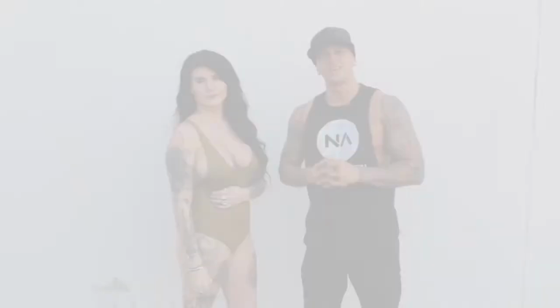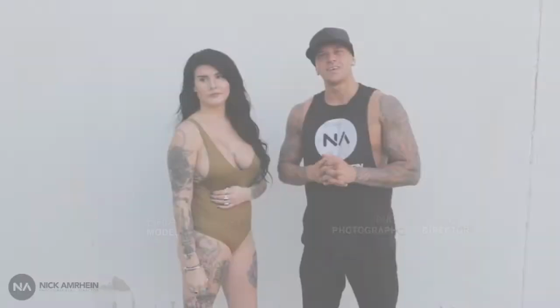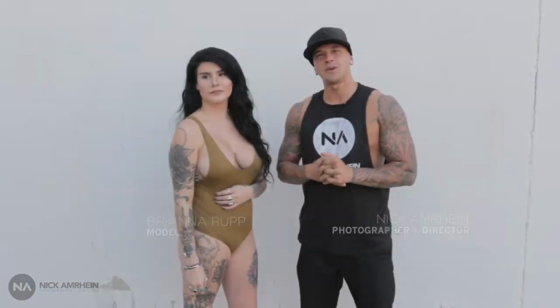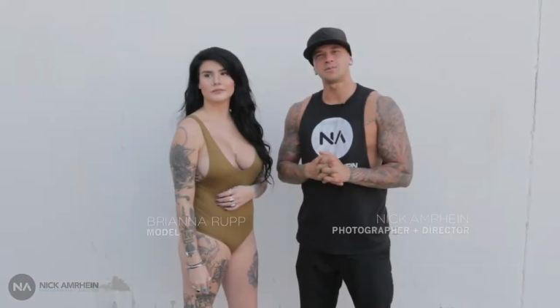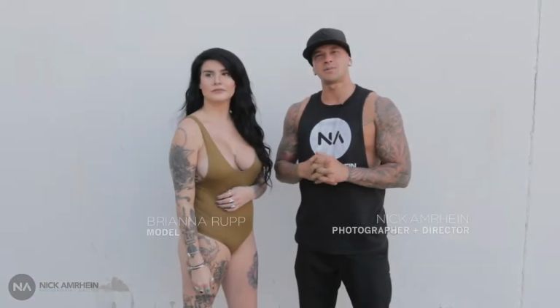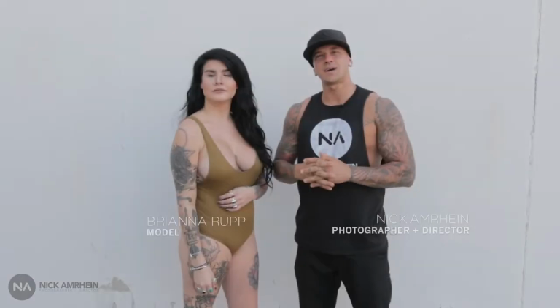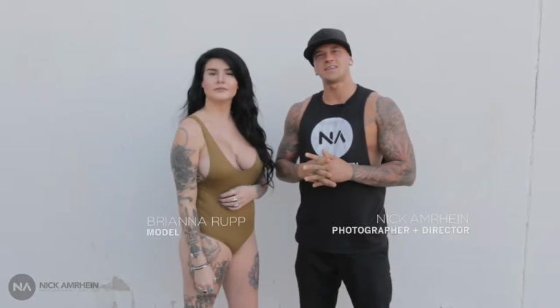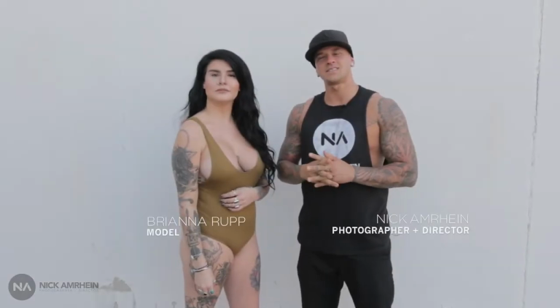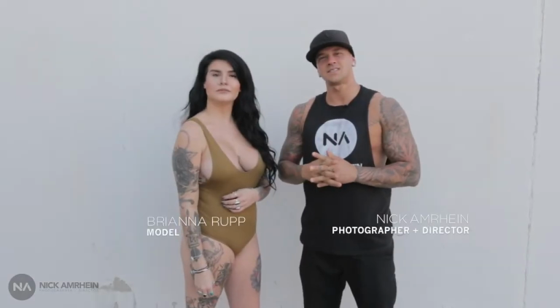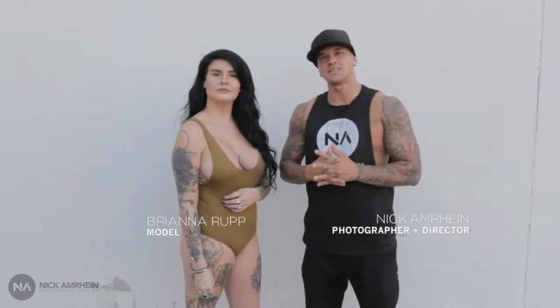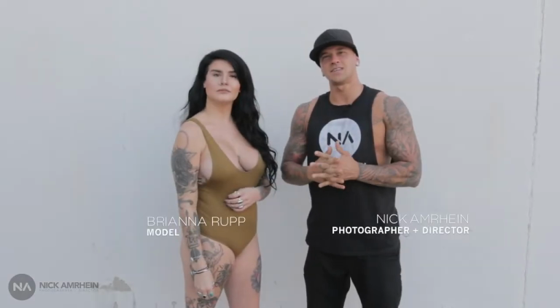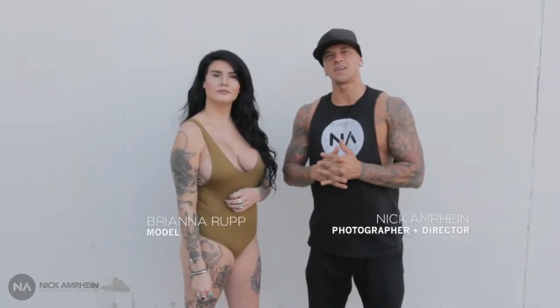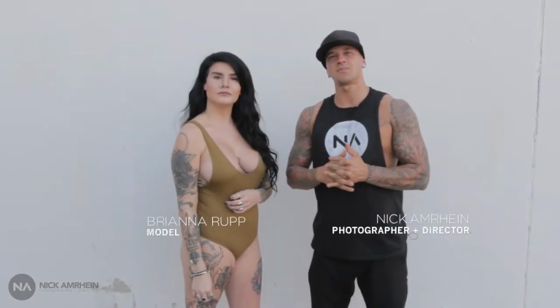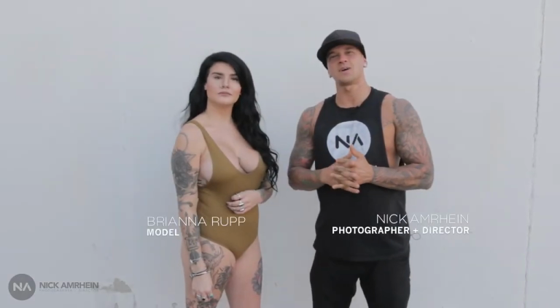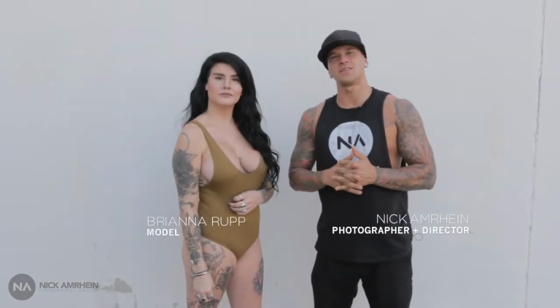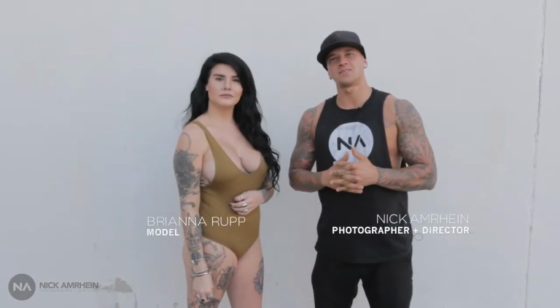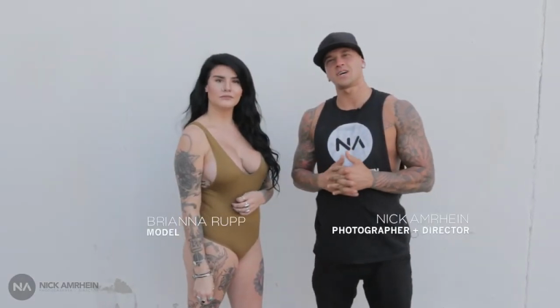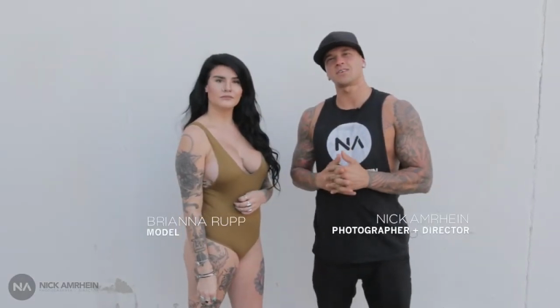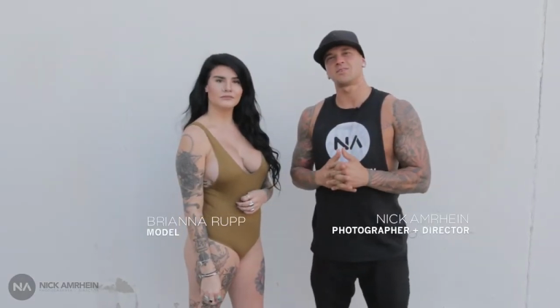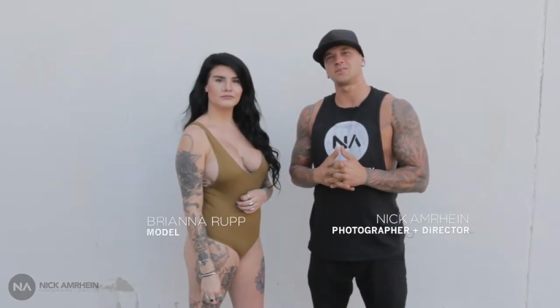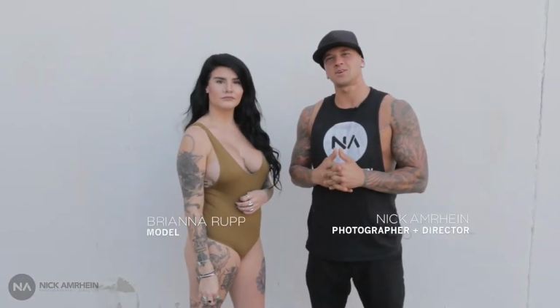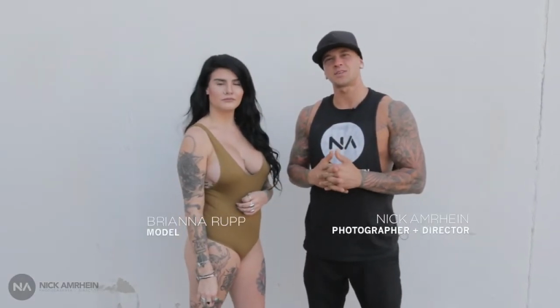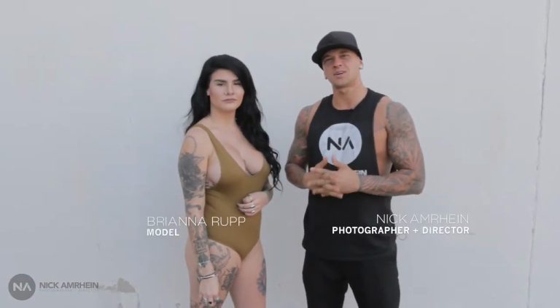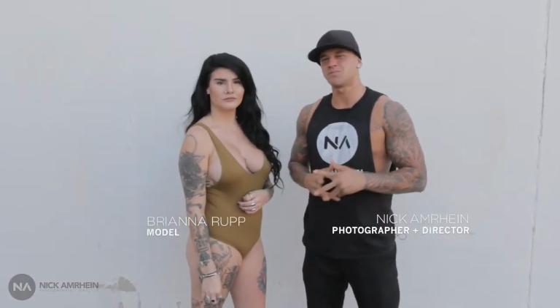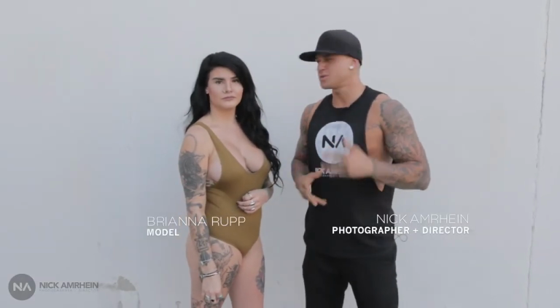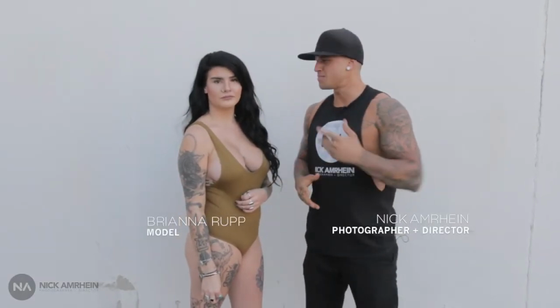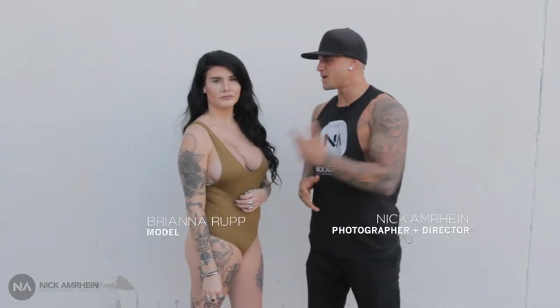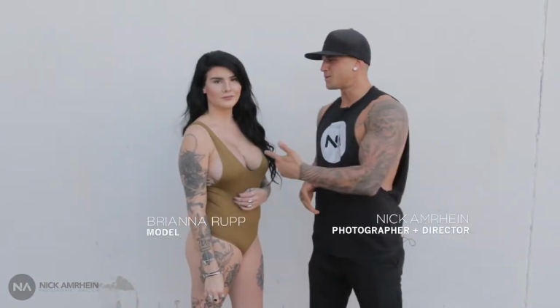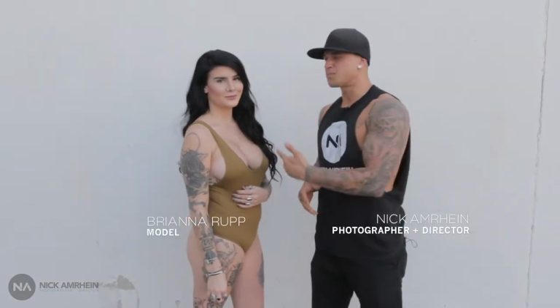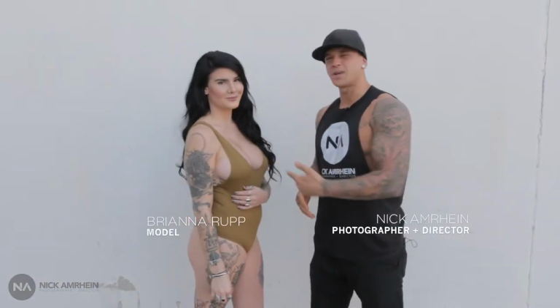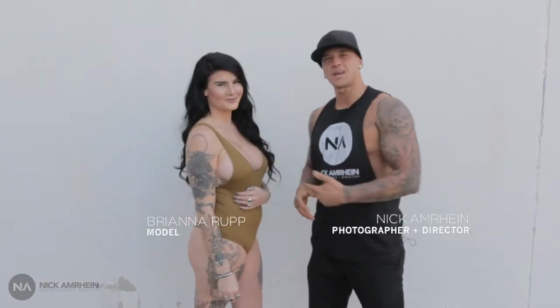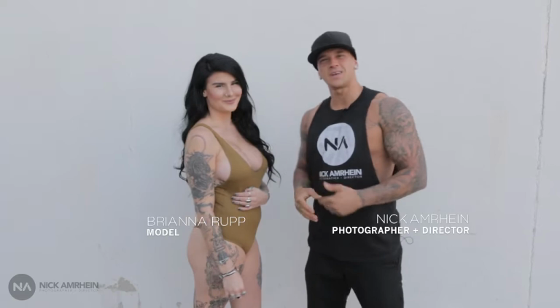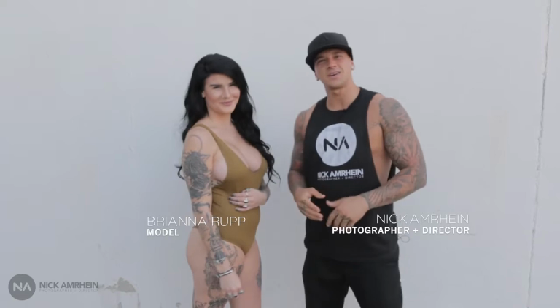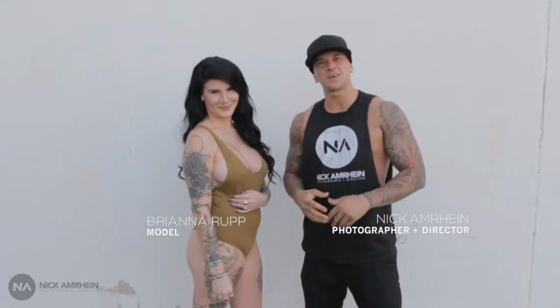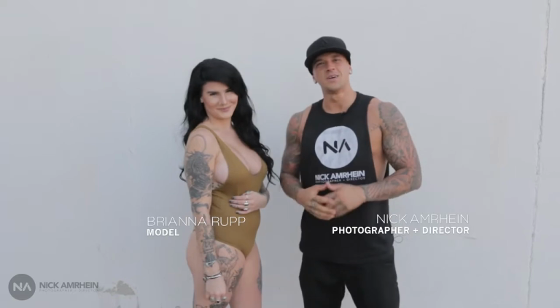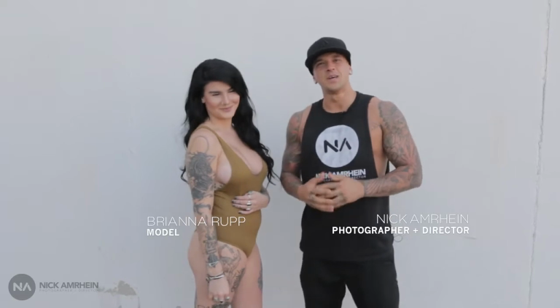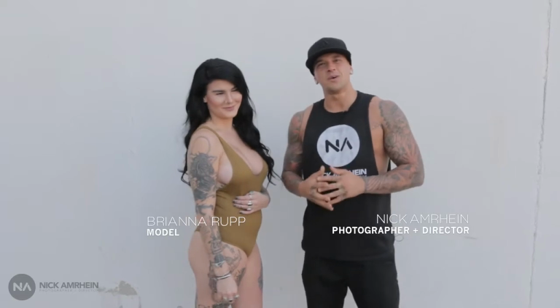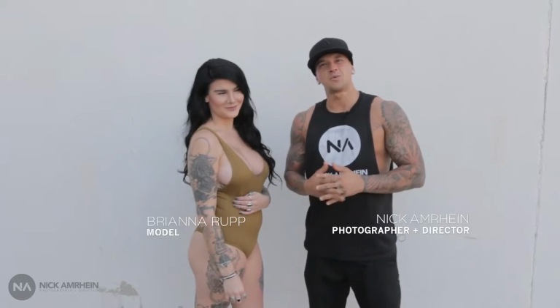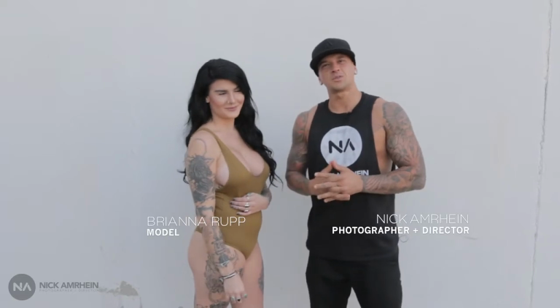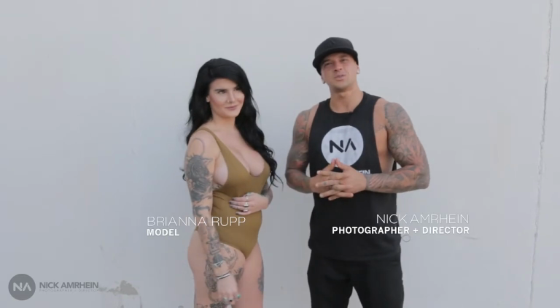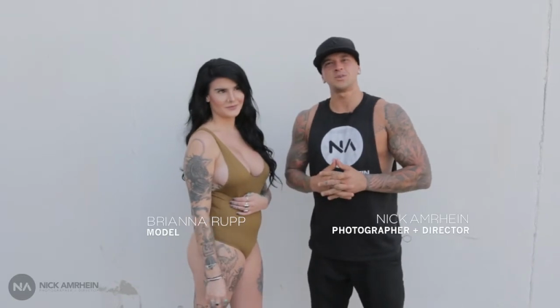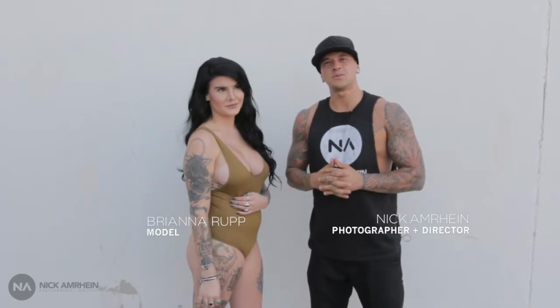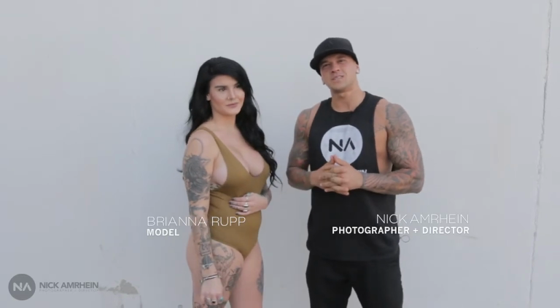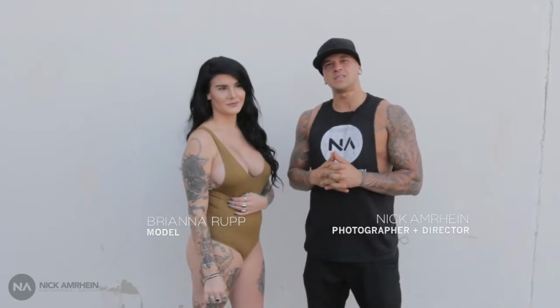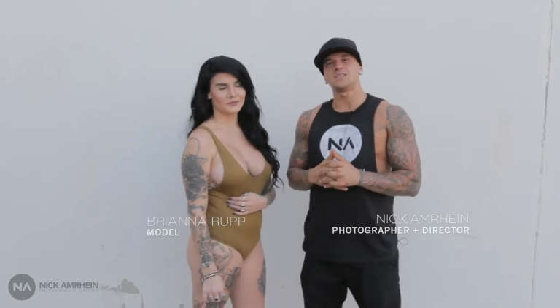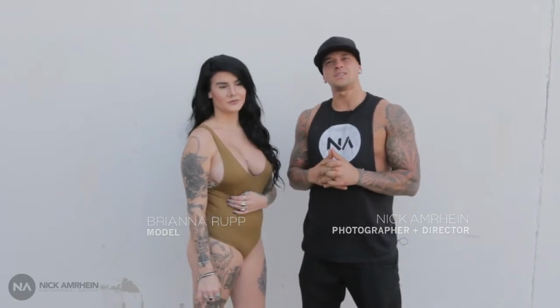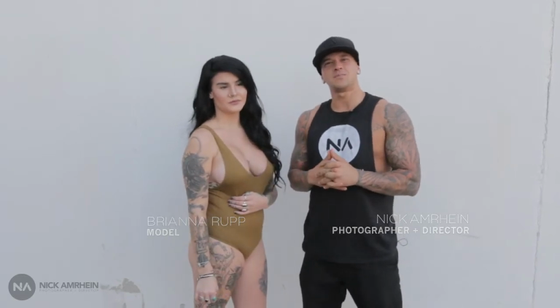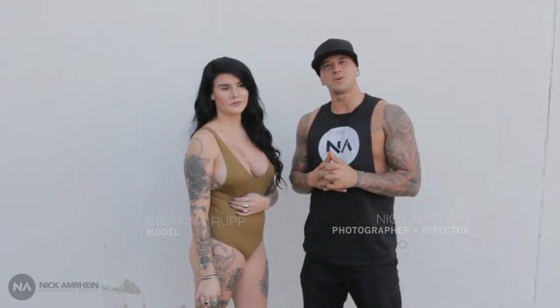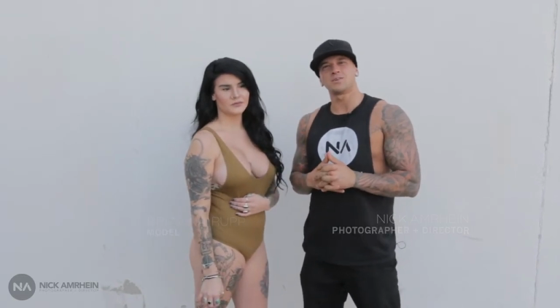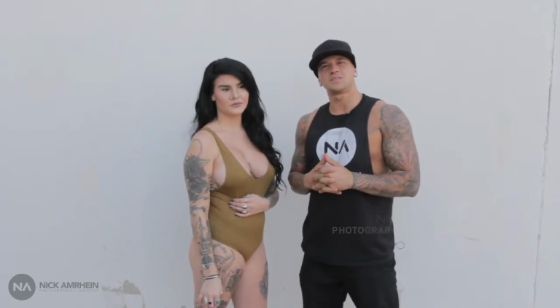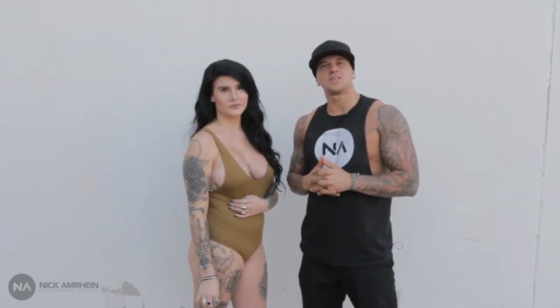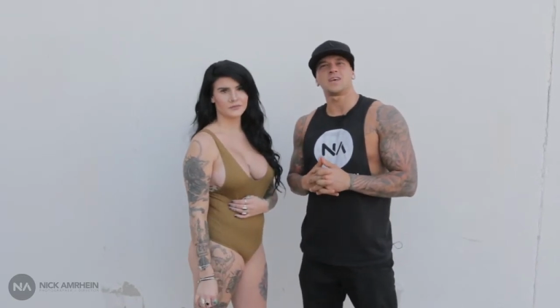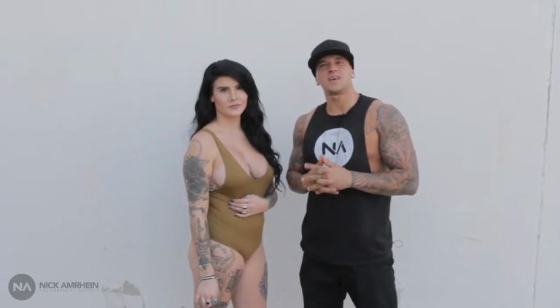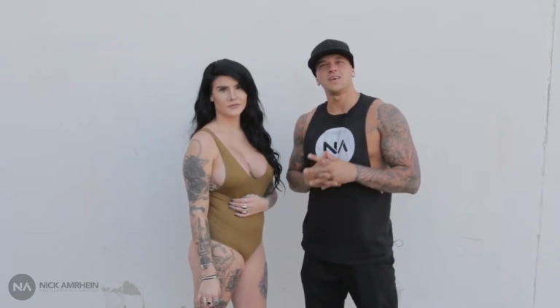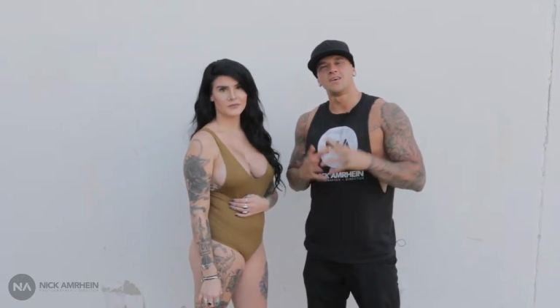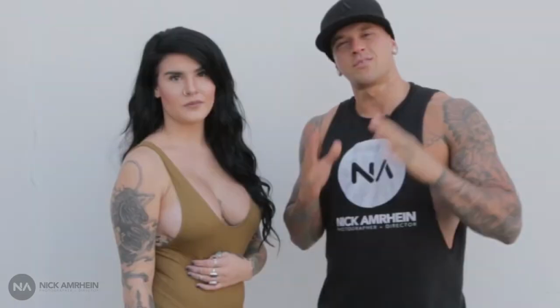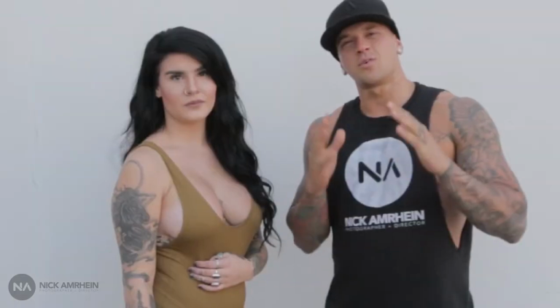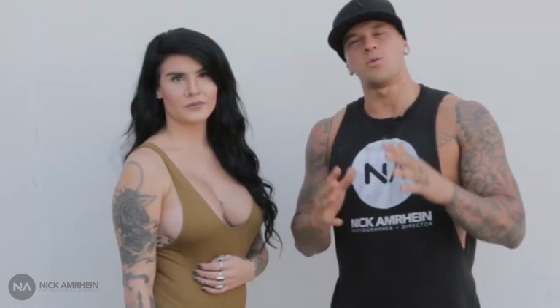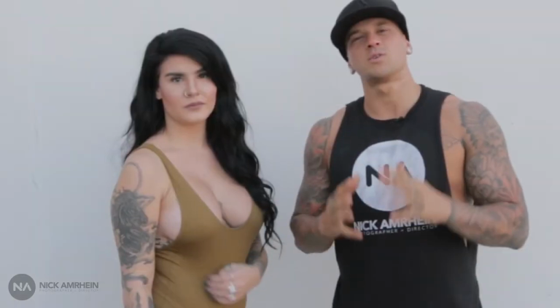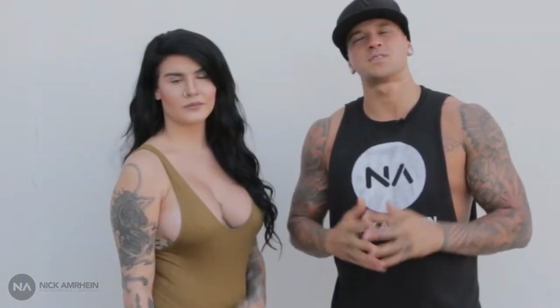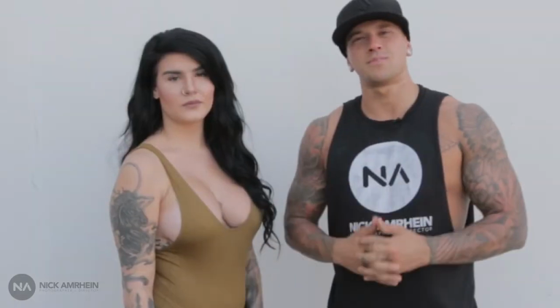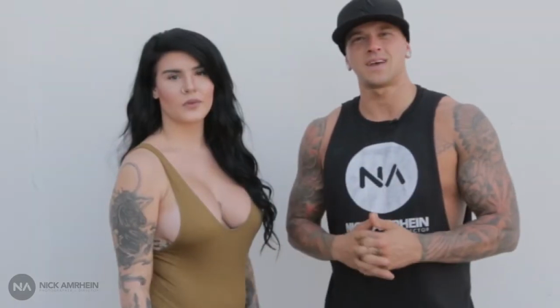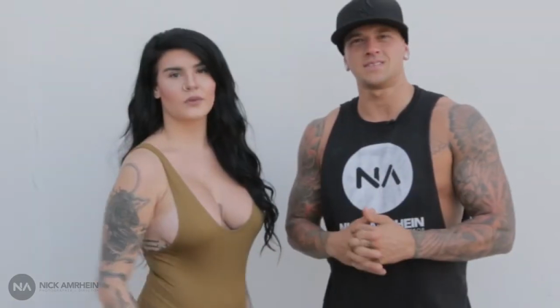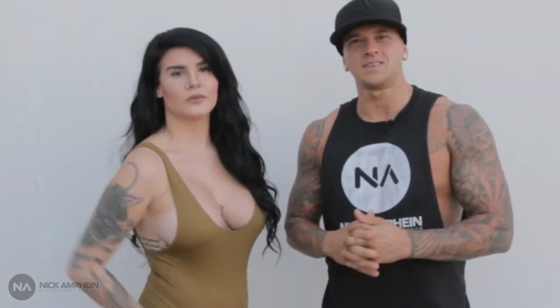Hey, what's up, guys? This is Nick Amerine, photographer and director. I'm with model Brianna here, and we're shooting with the TC Bros today for the Horse Magazine.